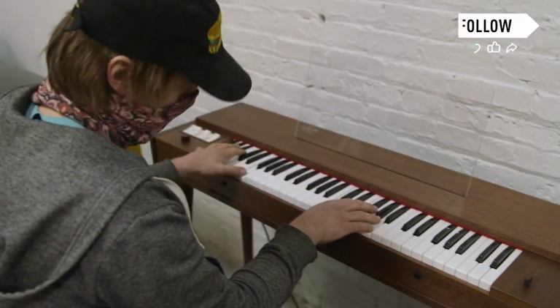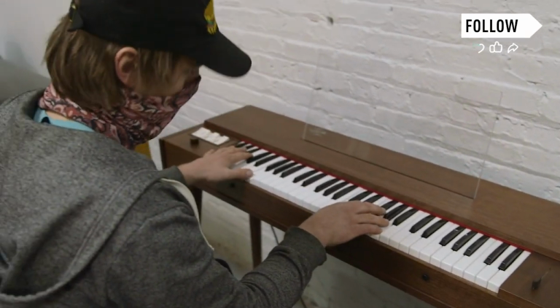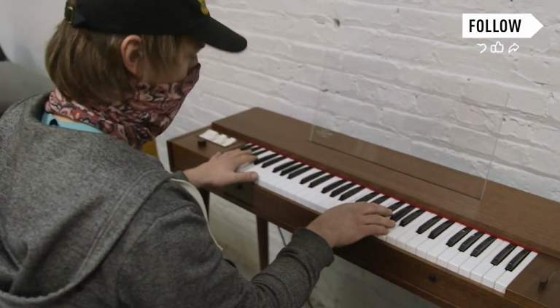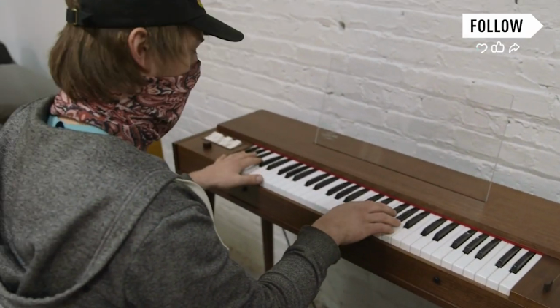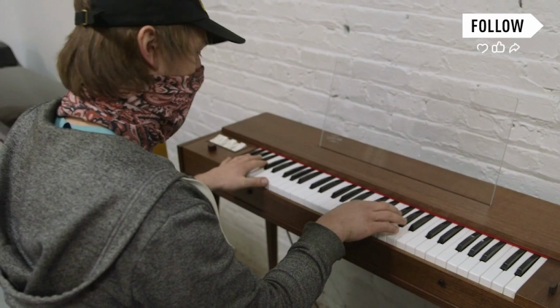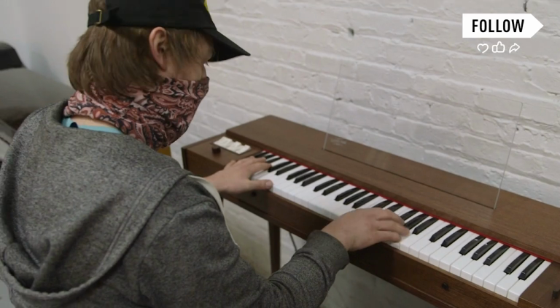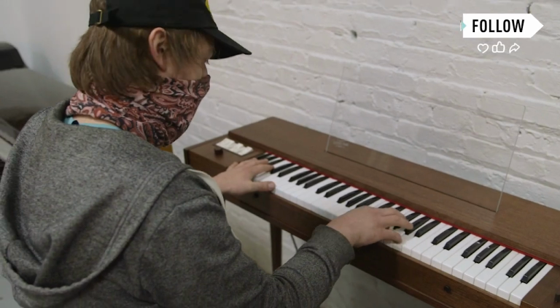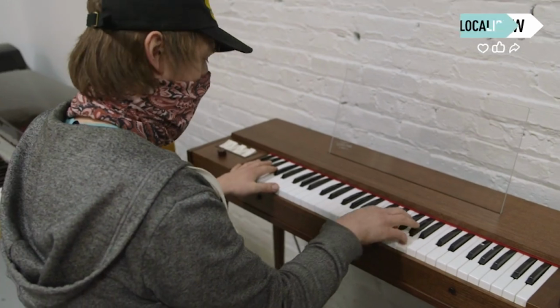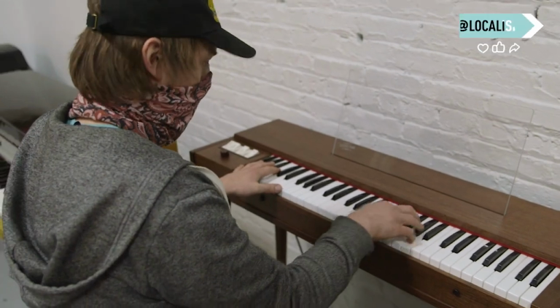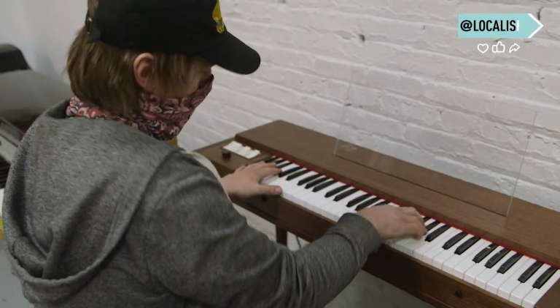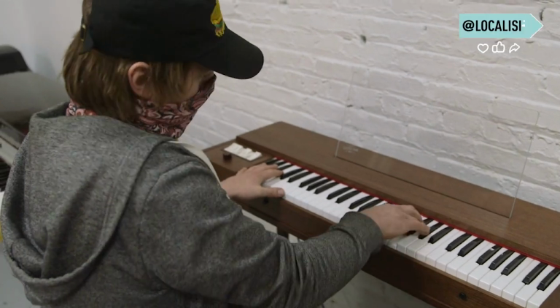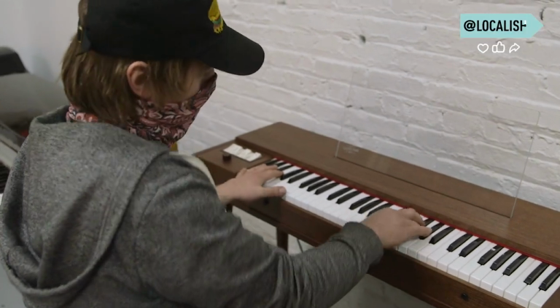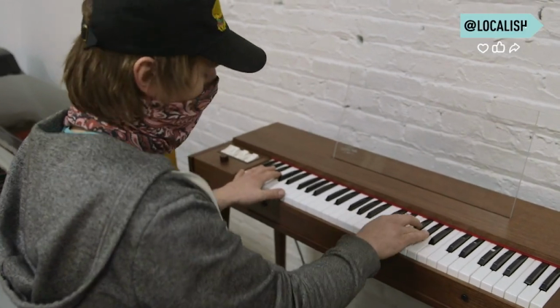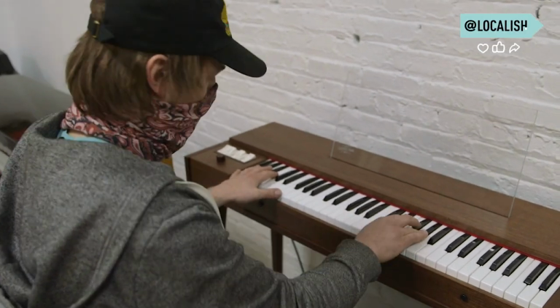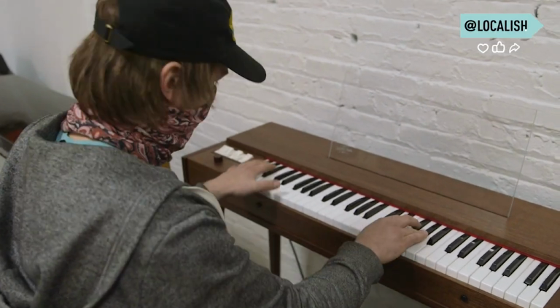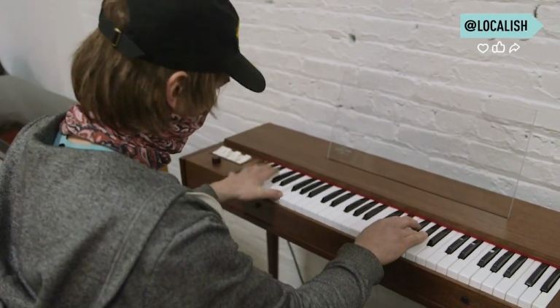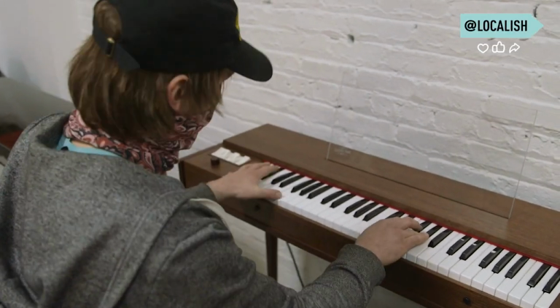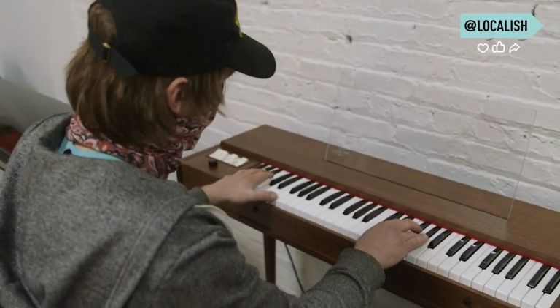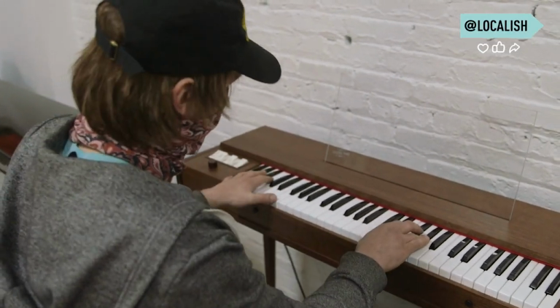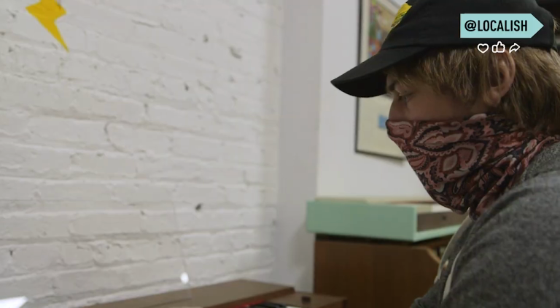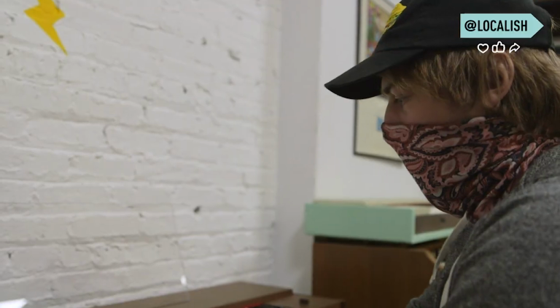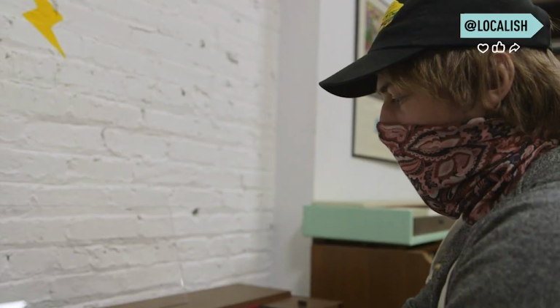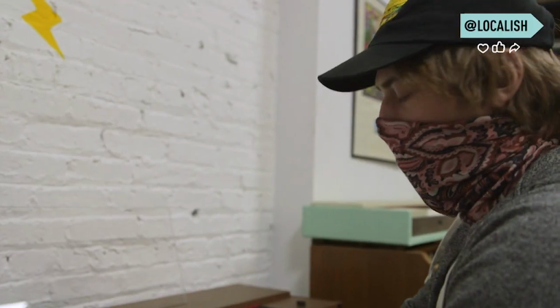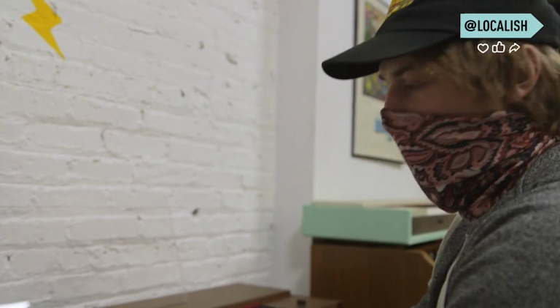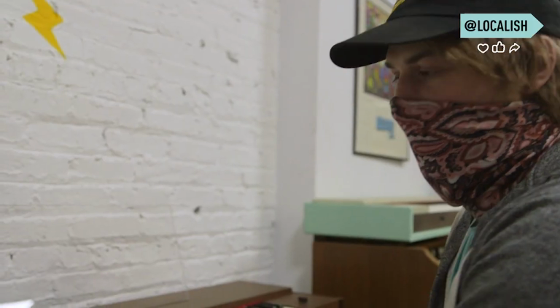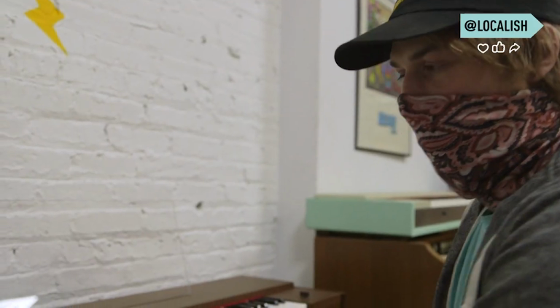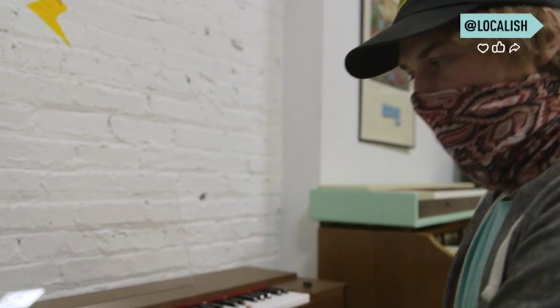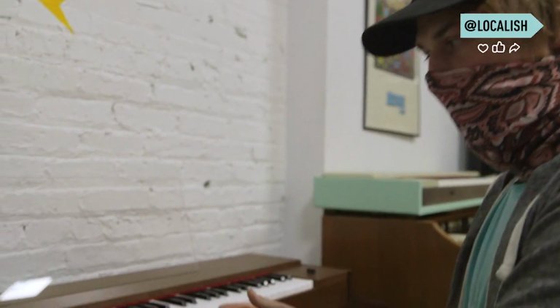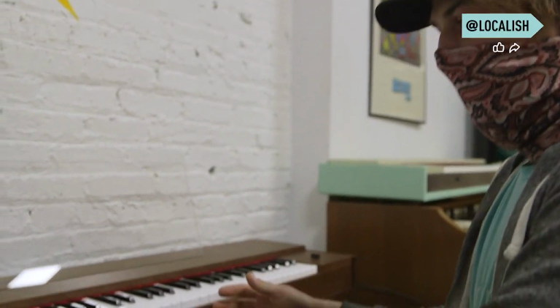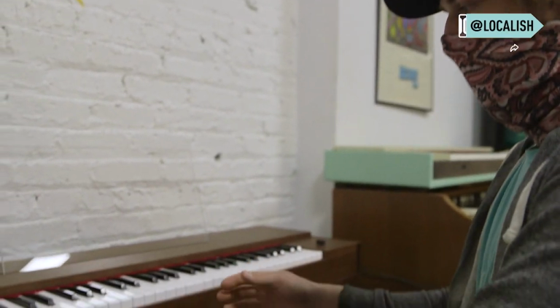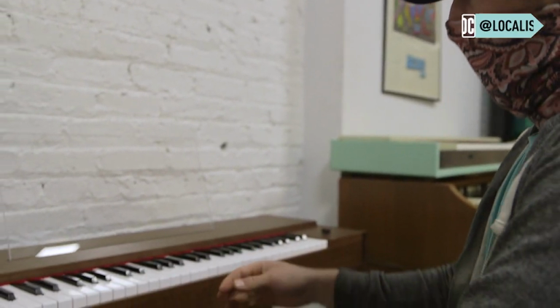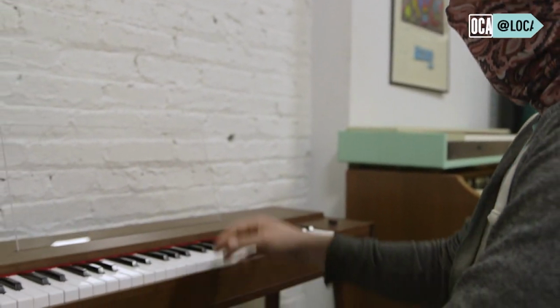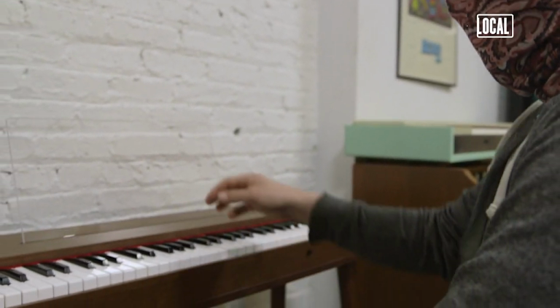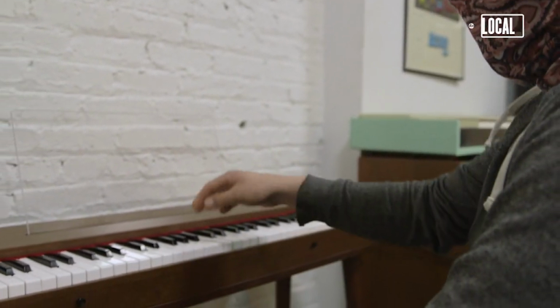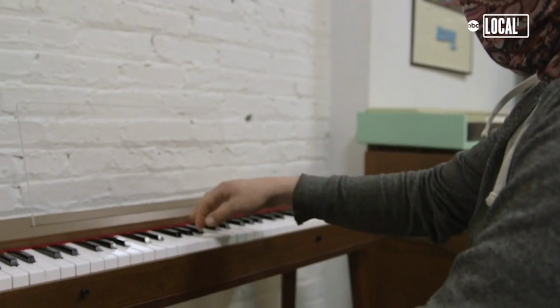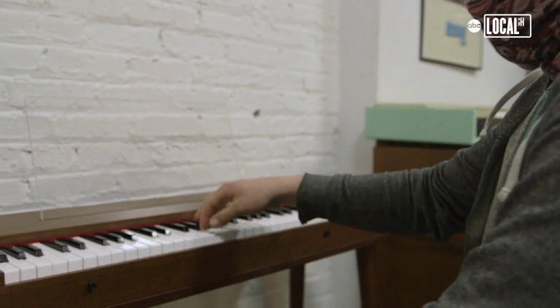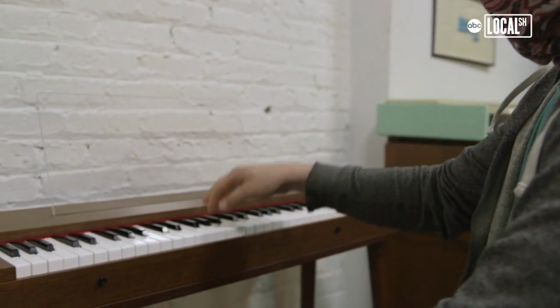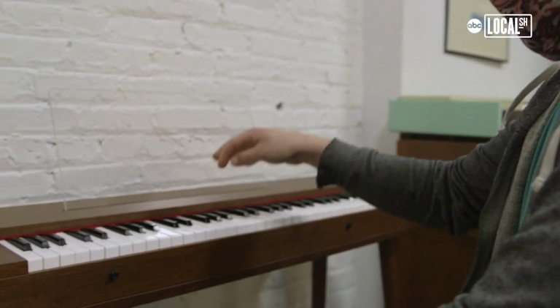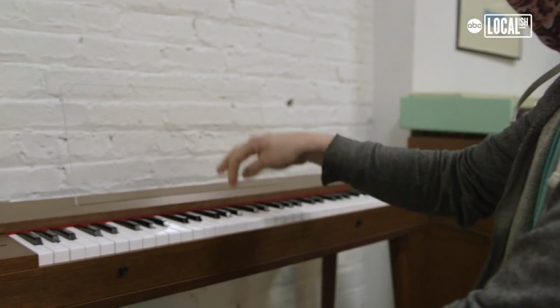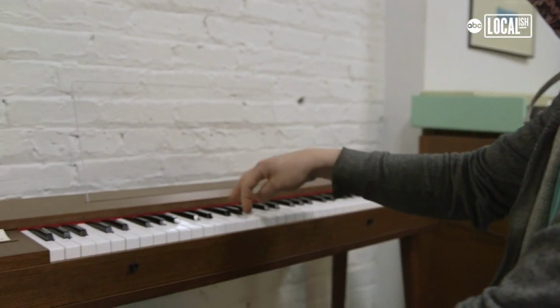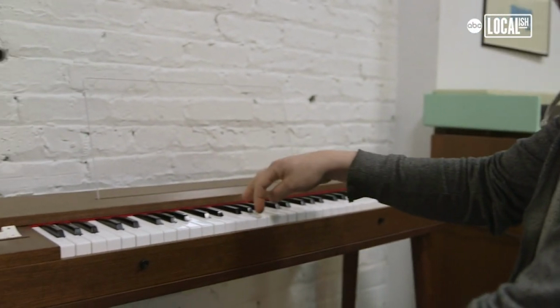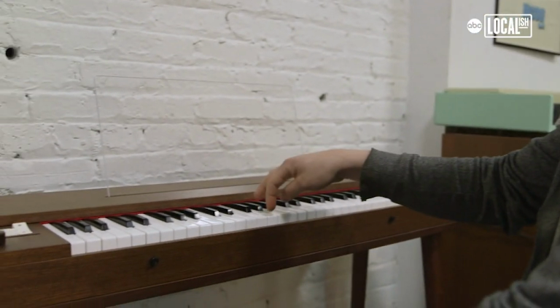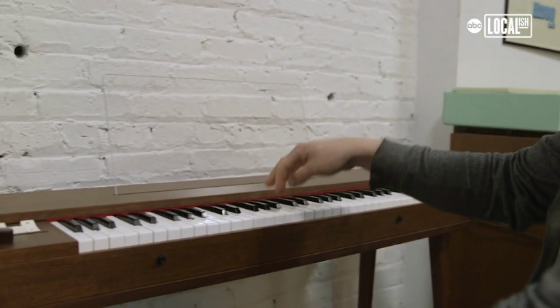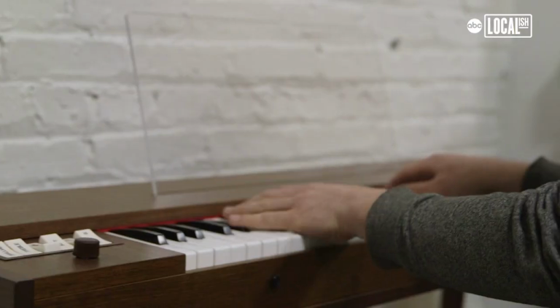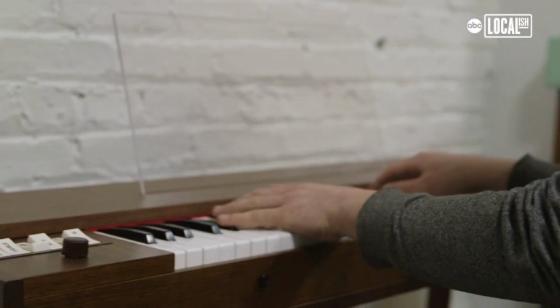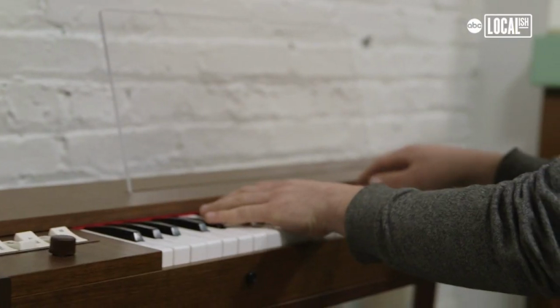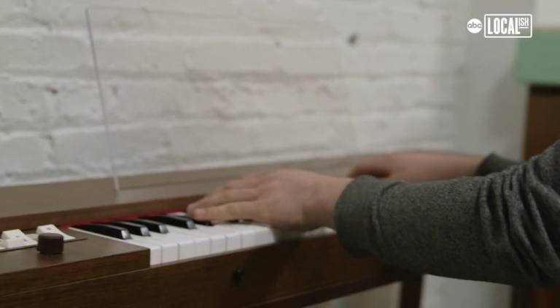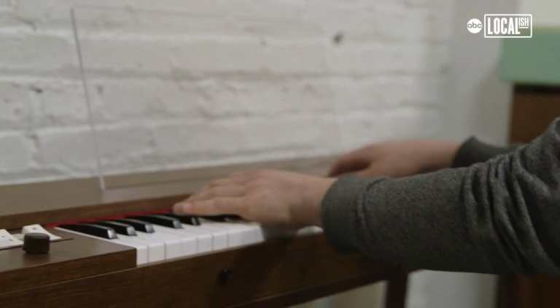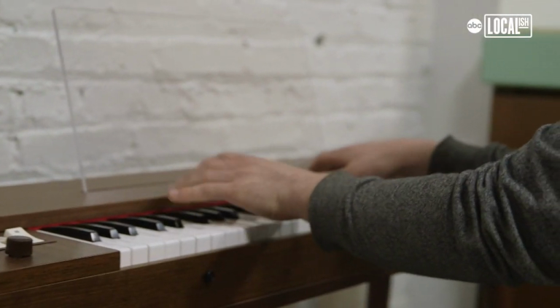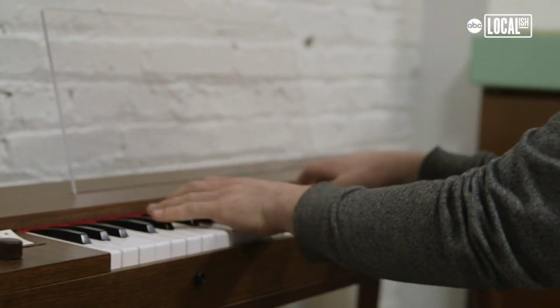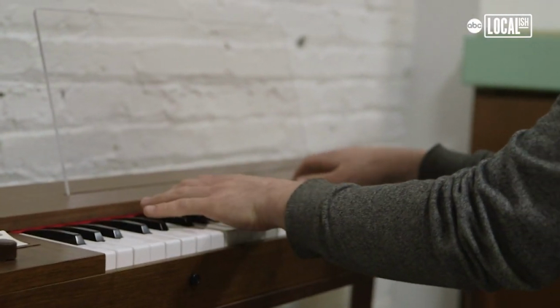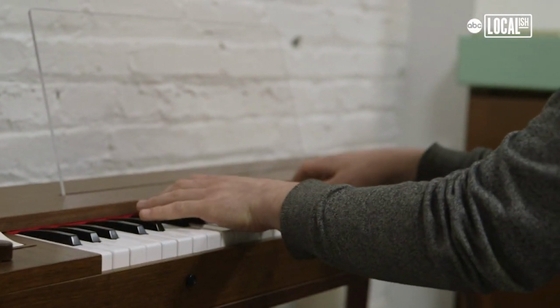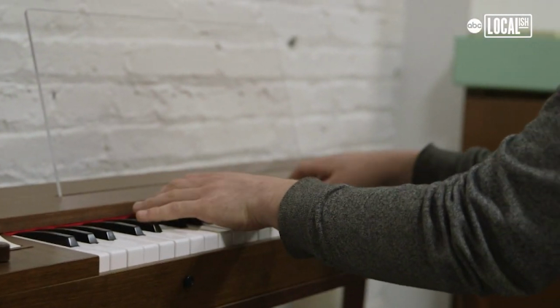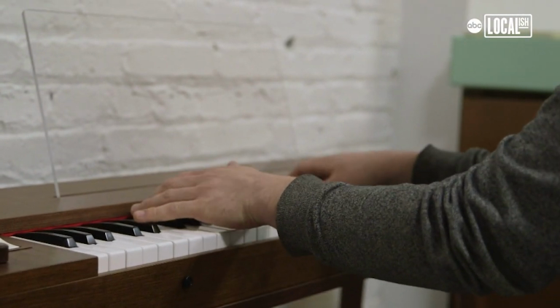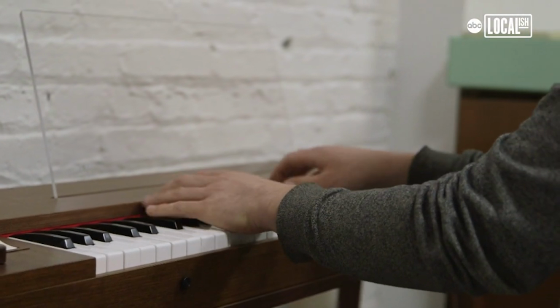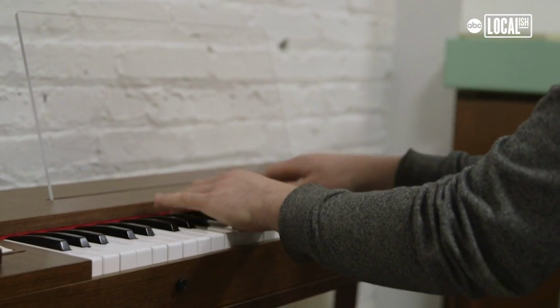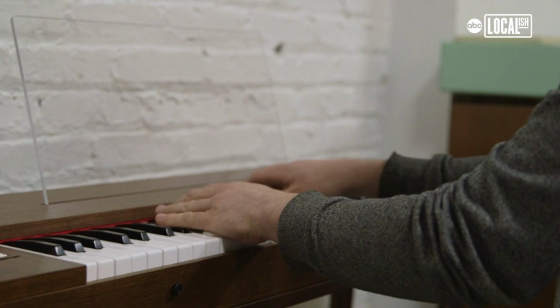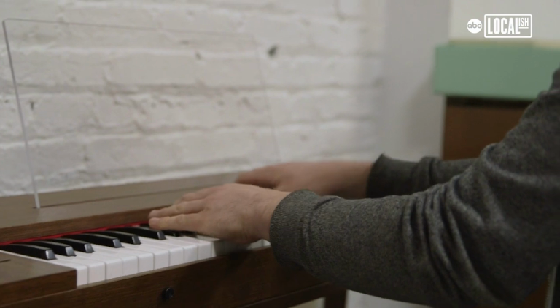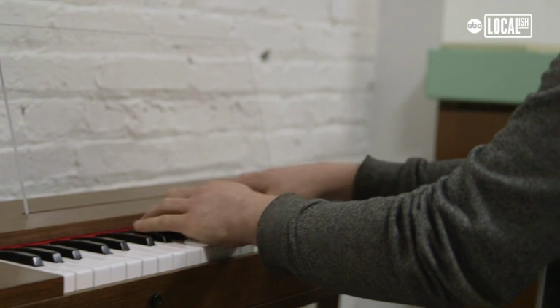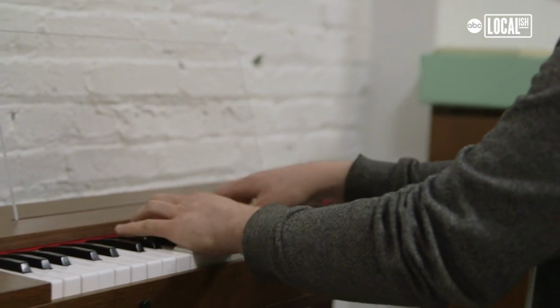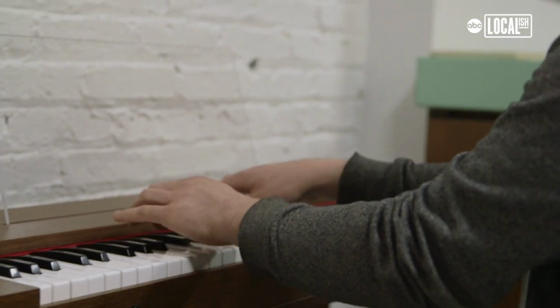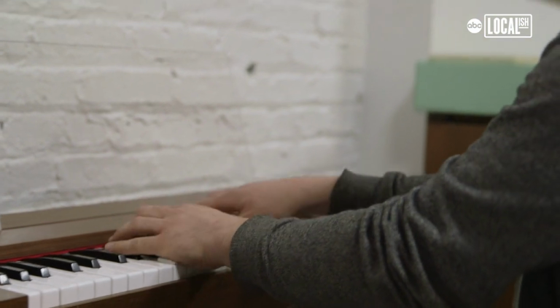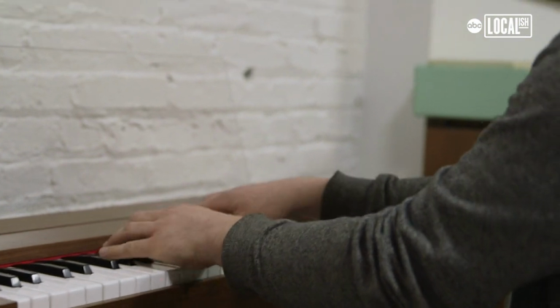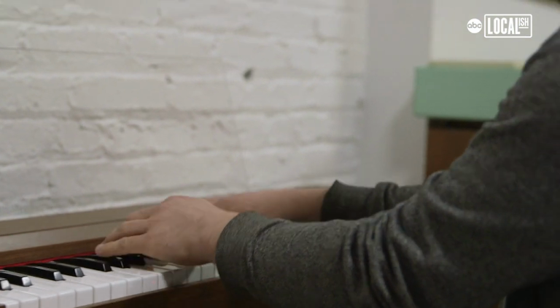This is a clavinet. It's a string instrument. These keys just push down on strings — they pinch them kind of like a guitar would.